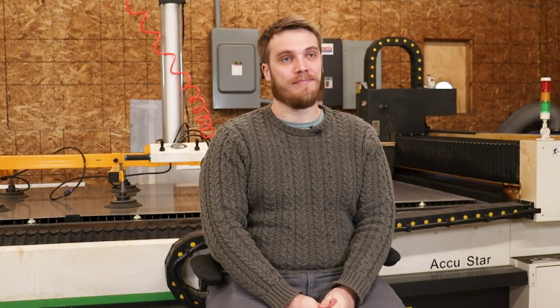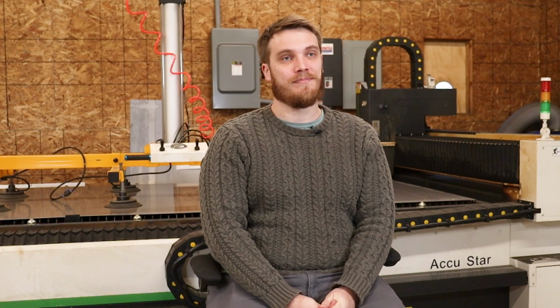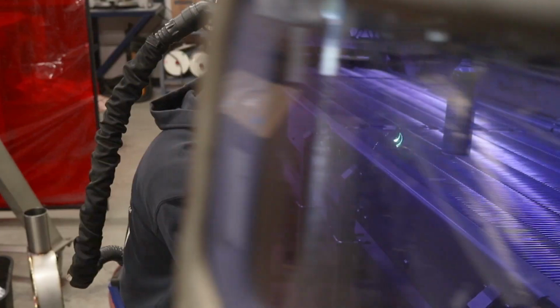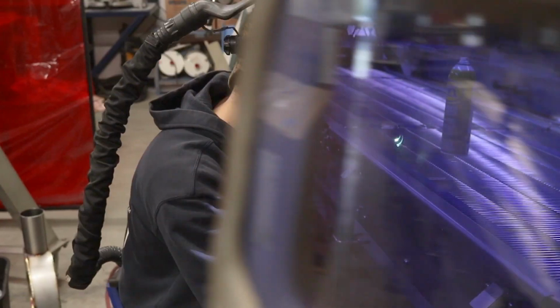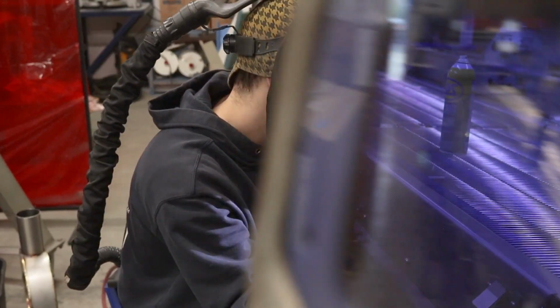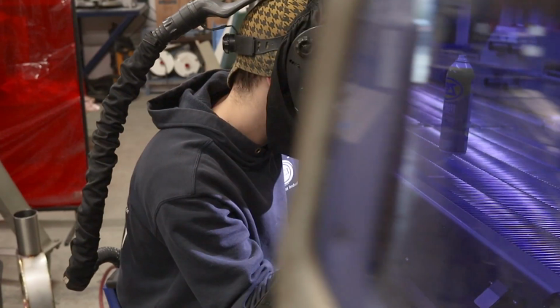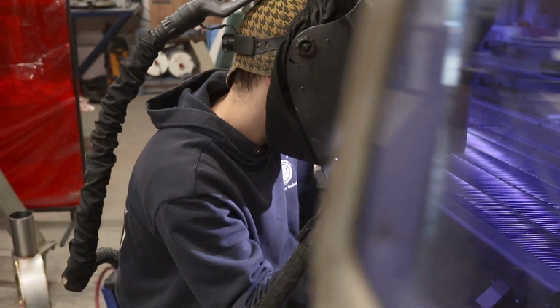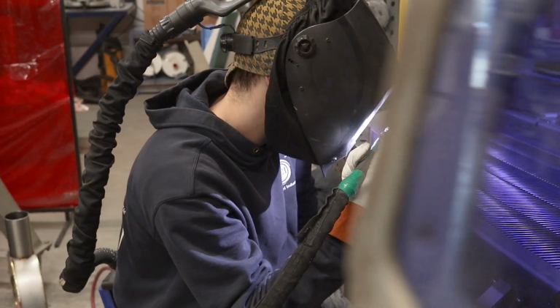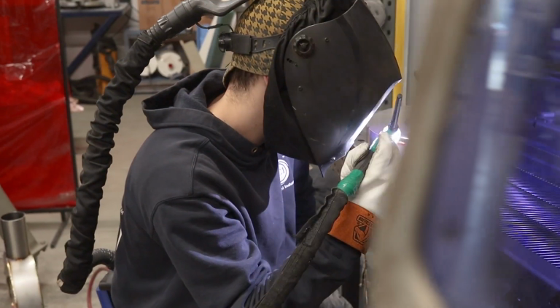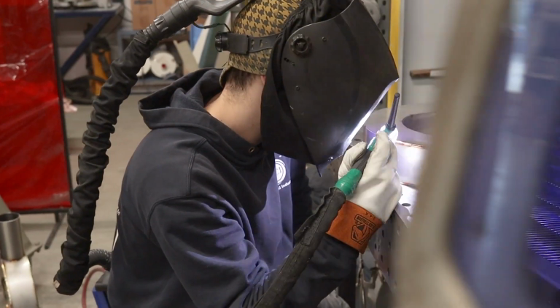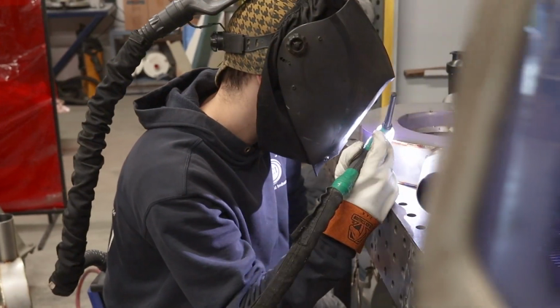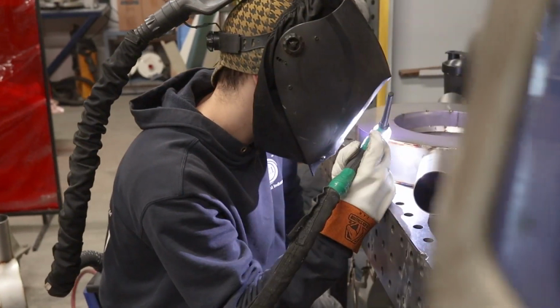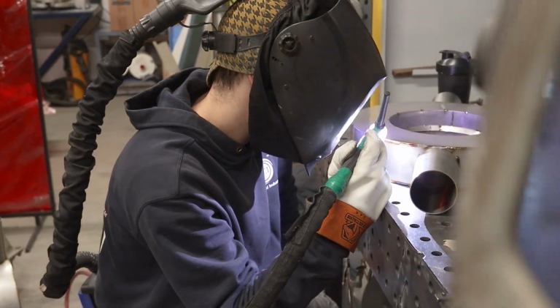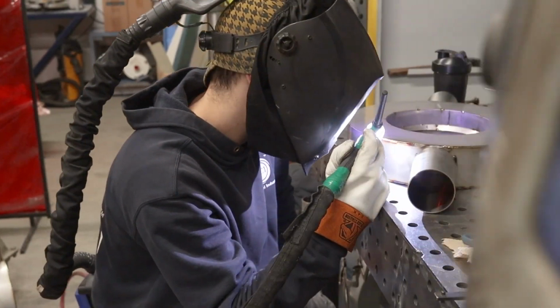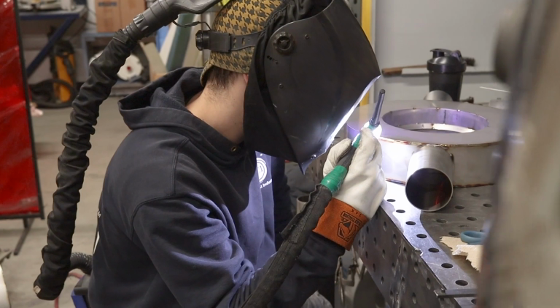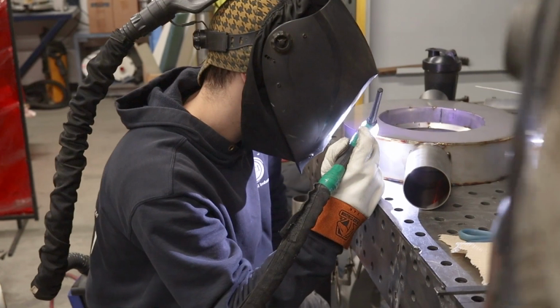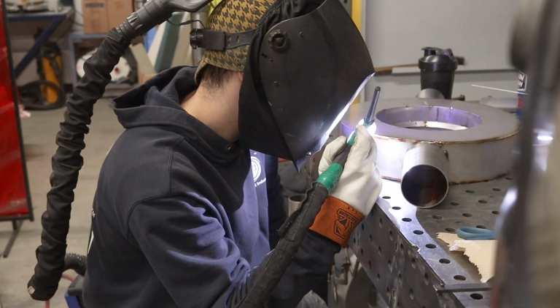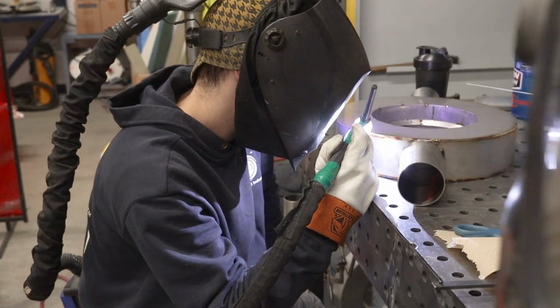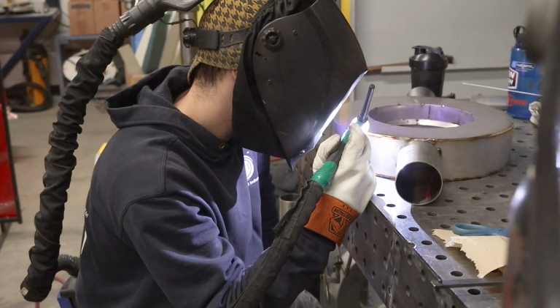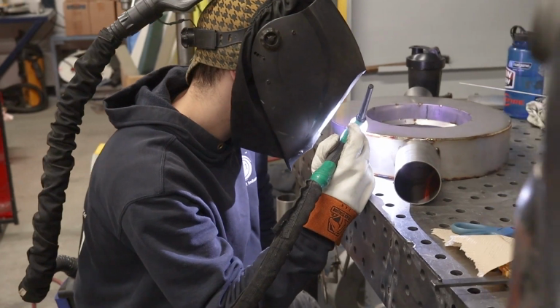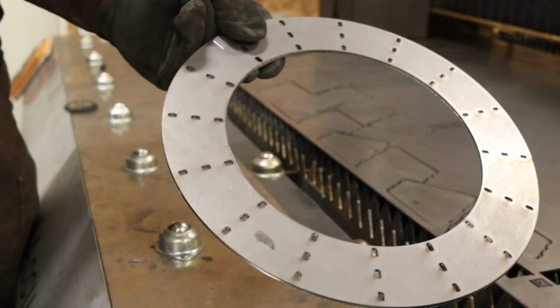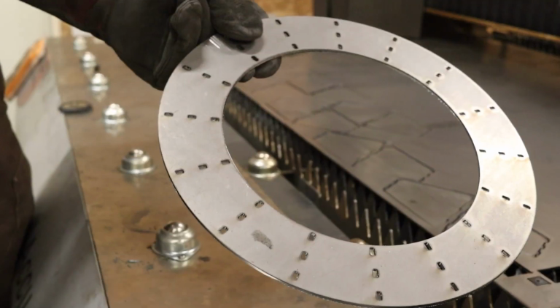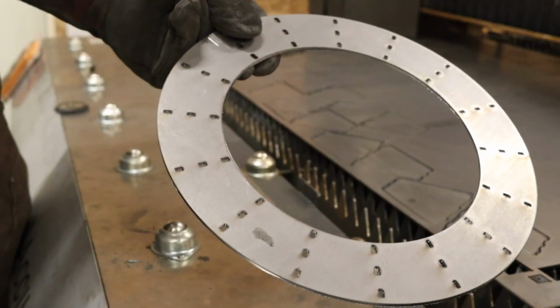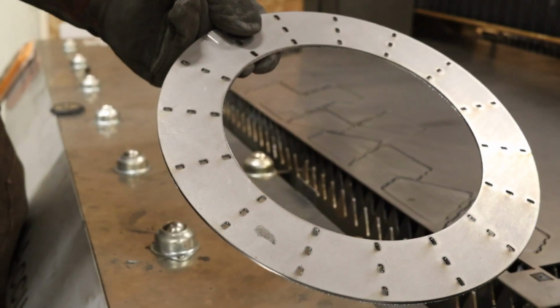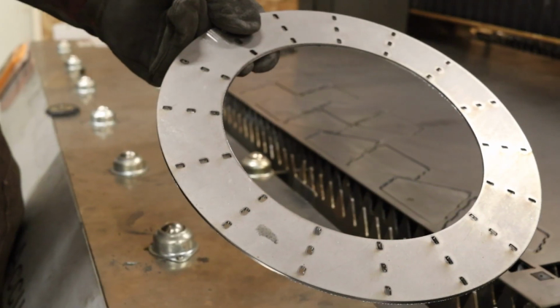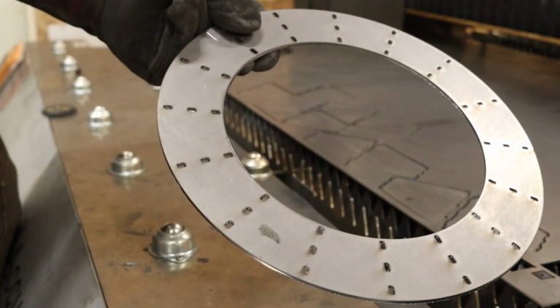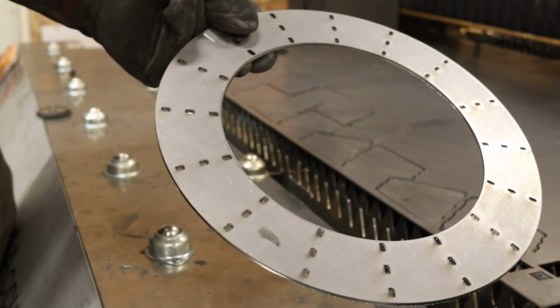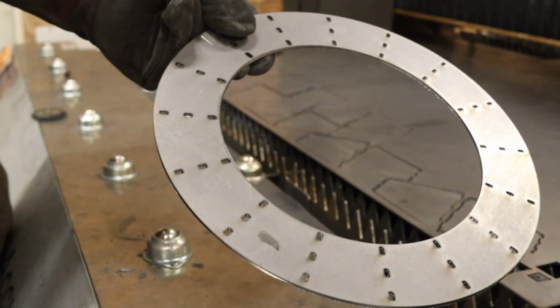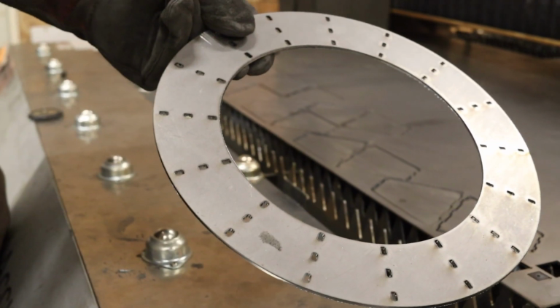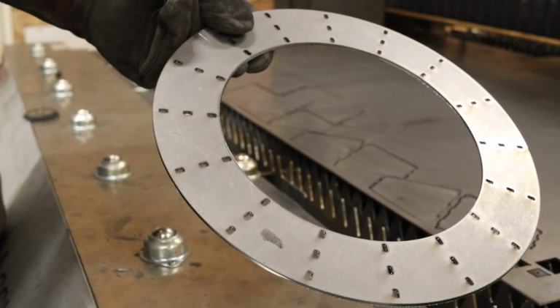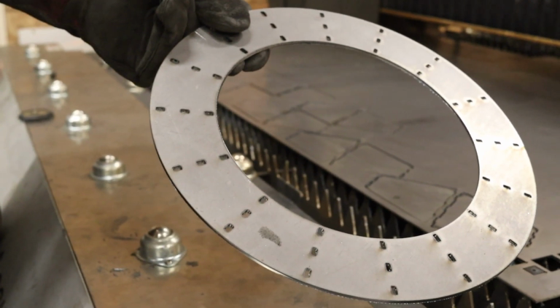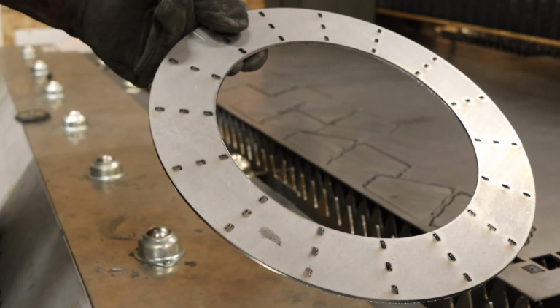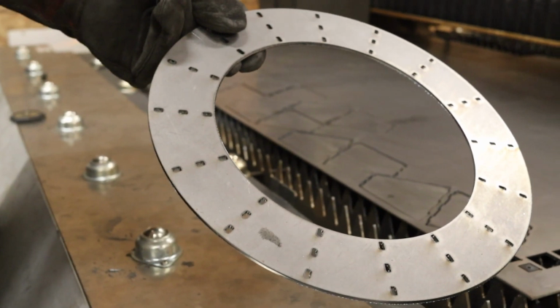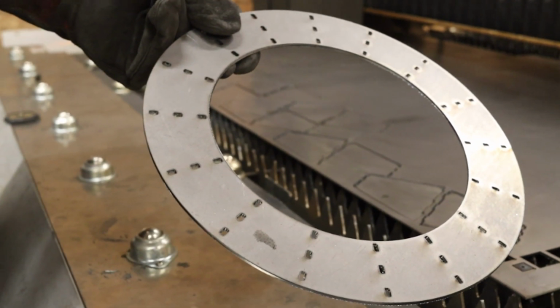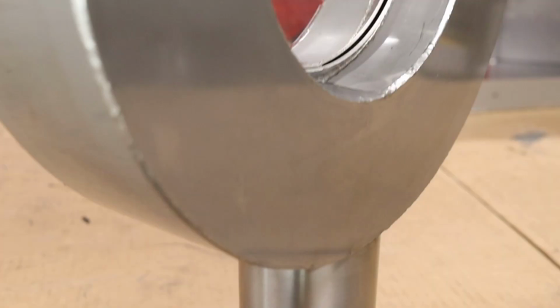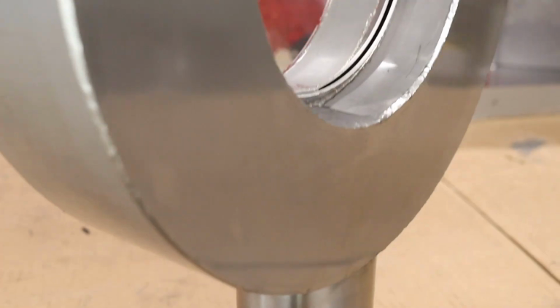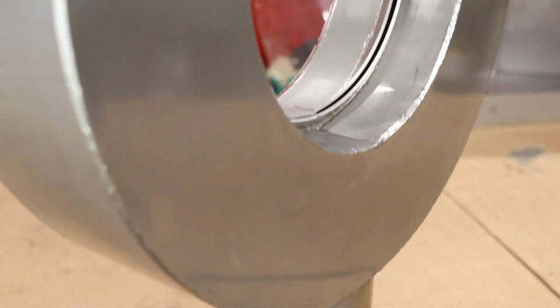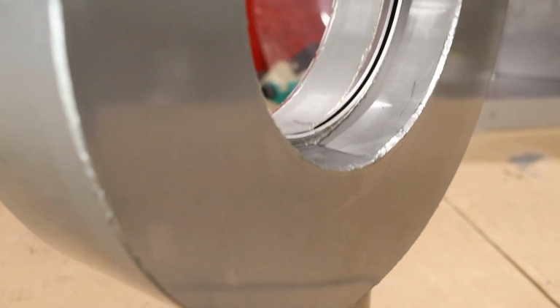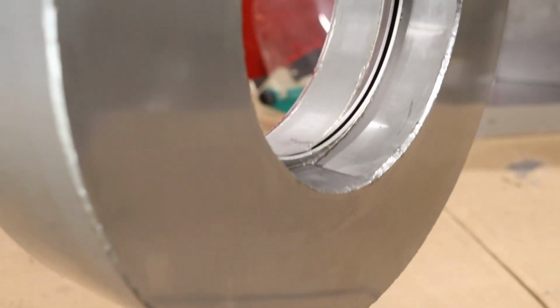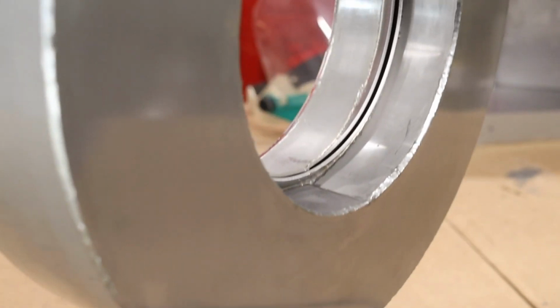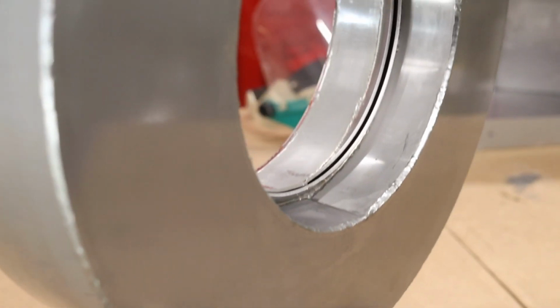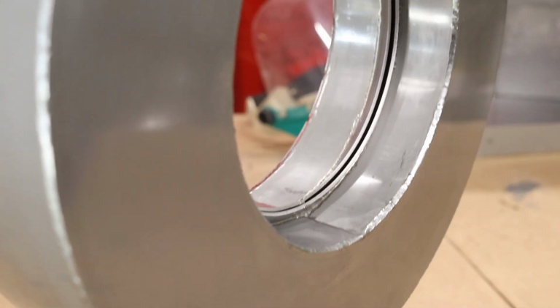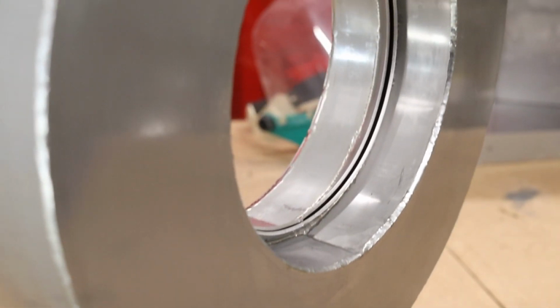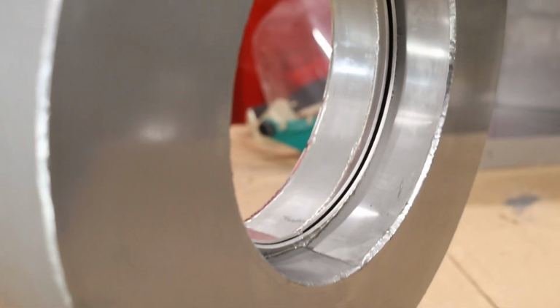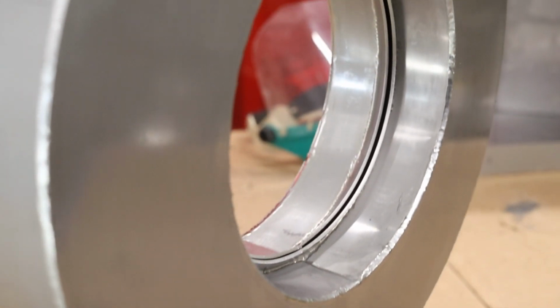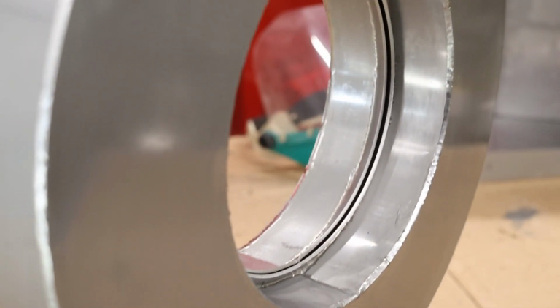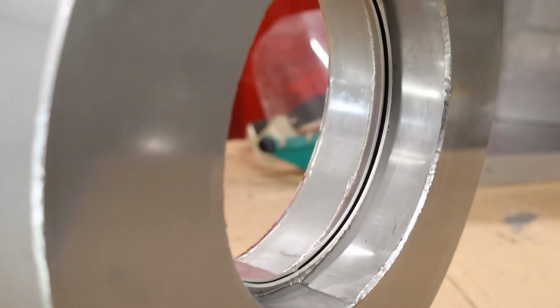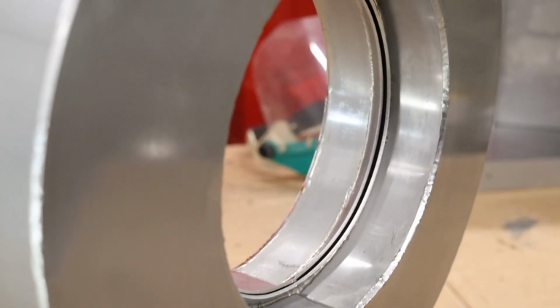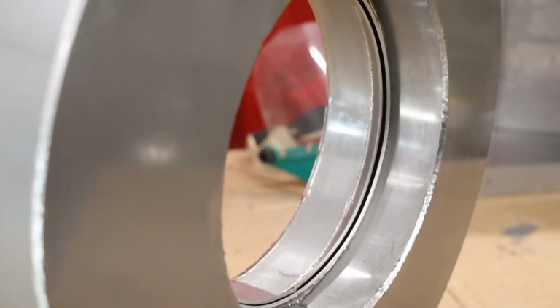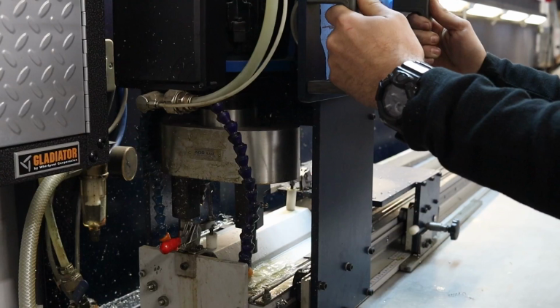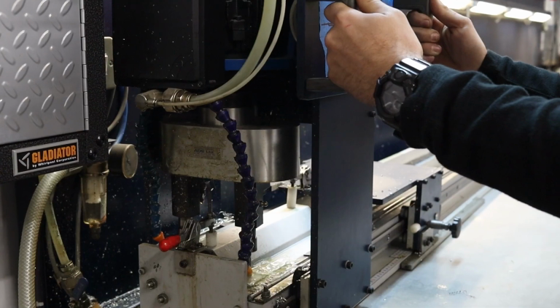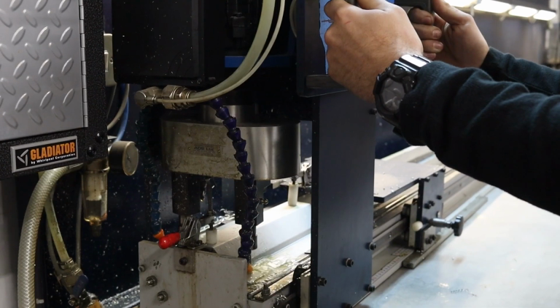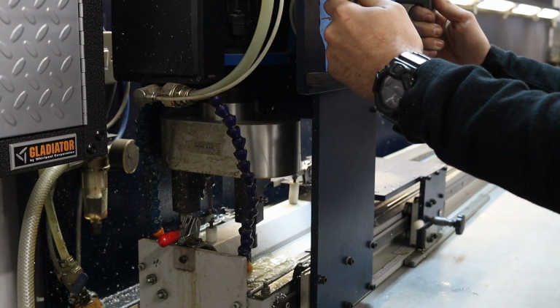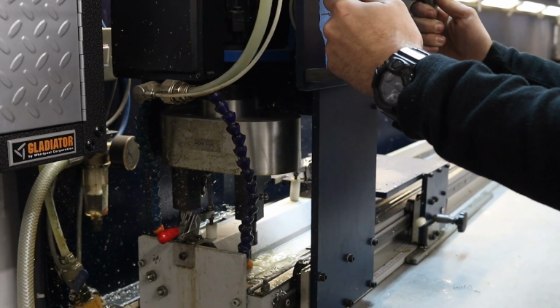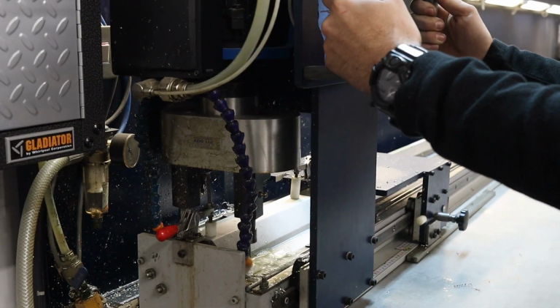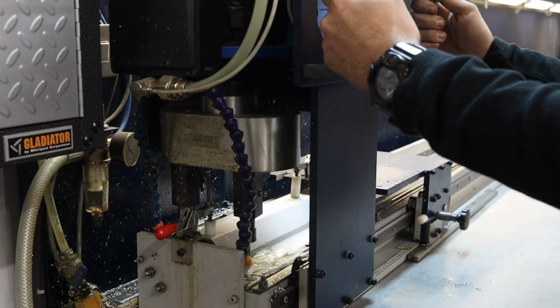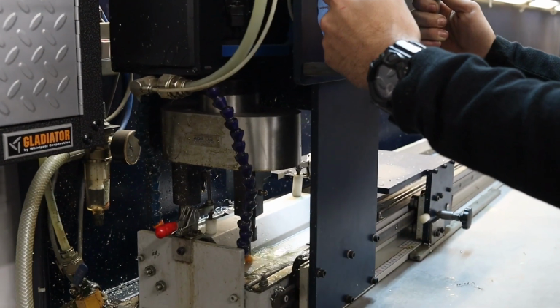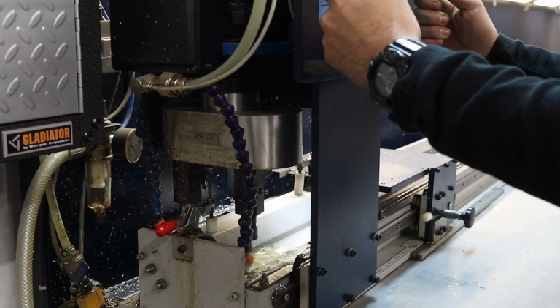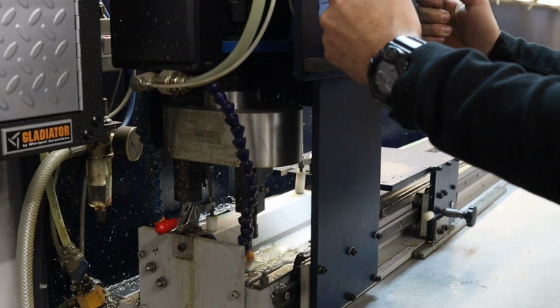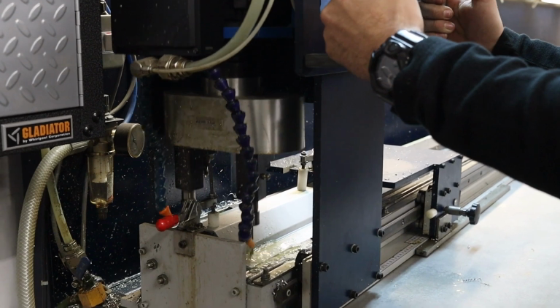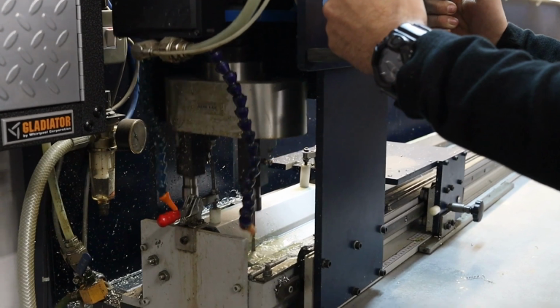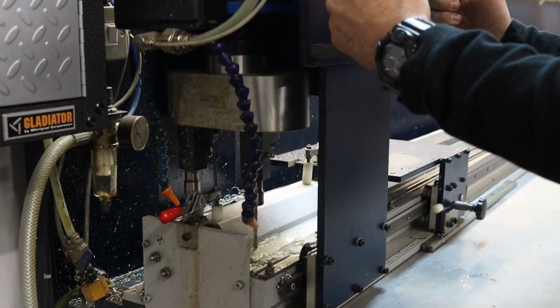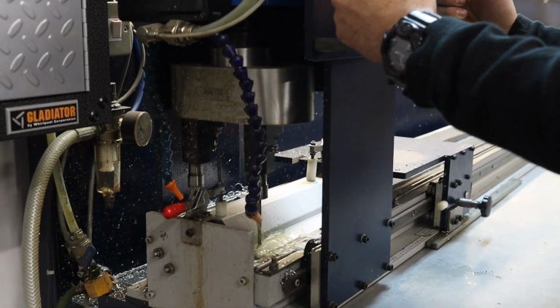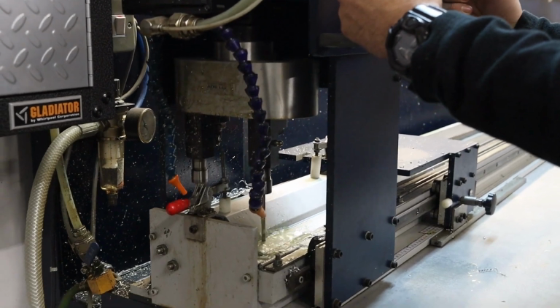Over the years, ACI has evolved, adapting our product line to meet the challenging needs of industries, always staying ahead with cutting-edge technology.